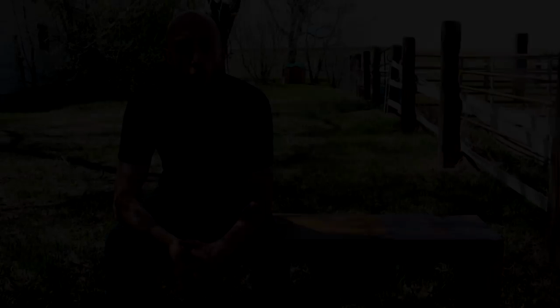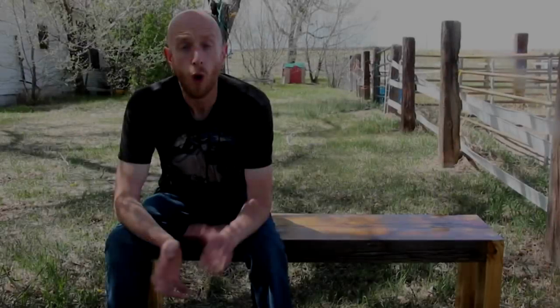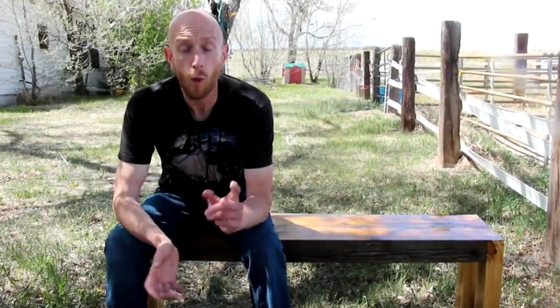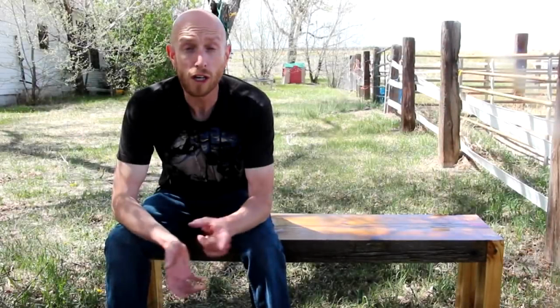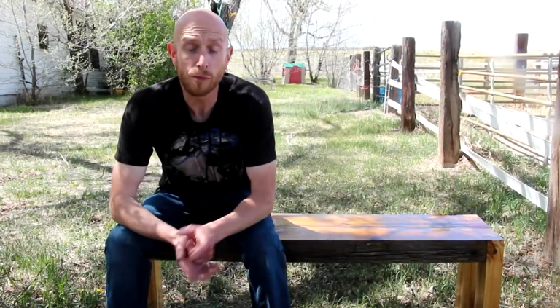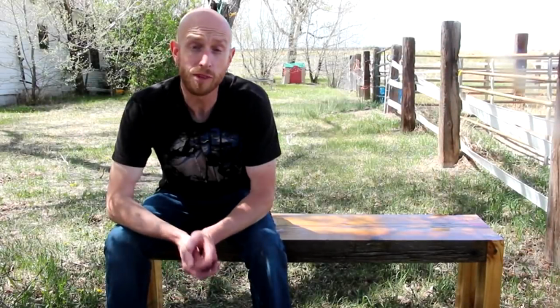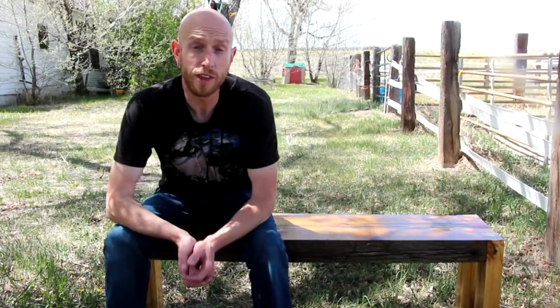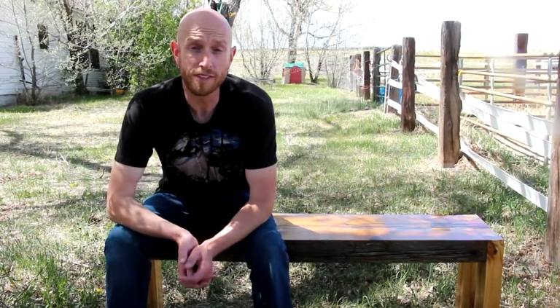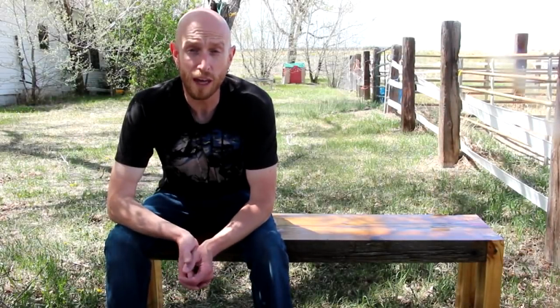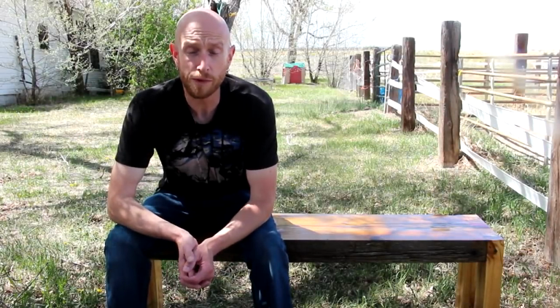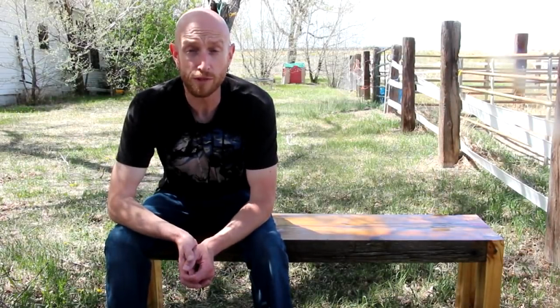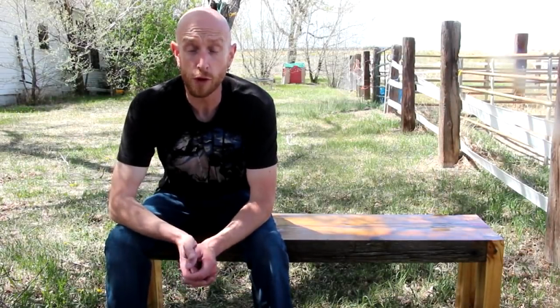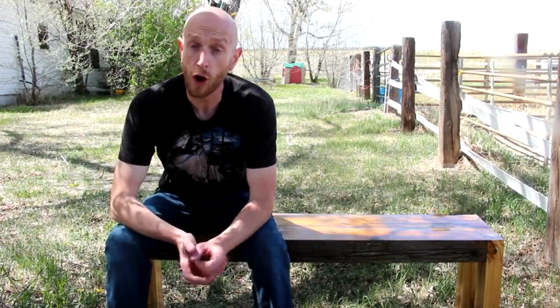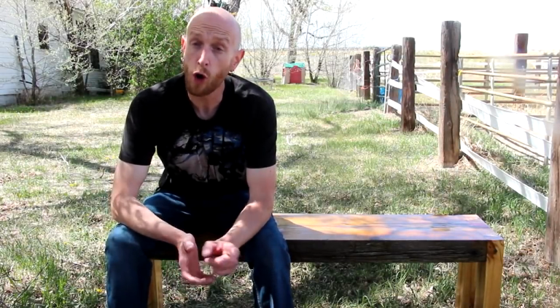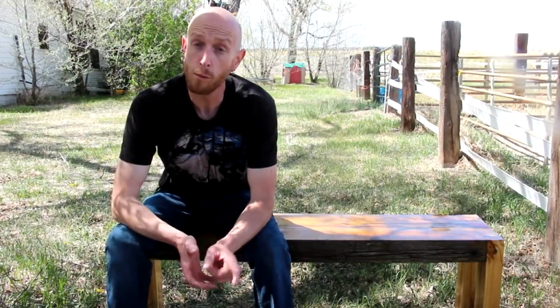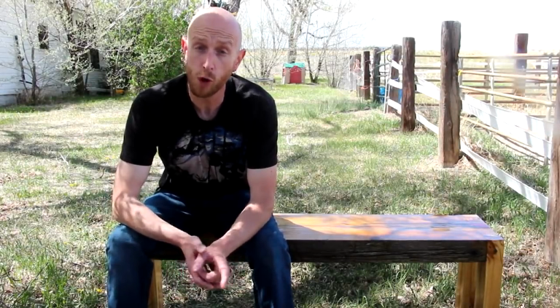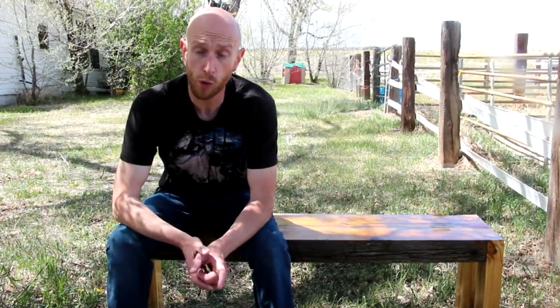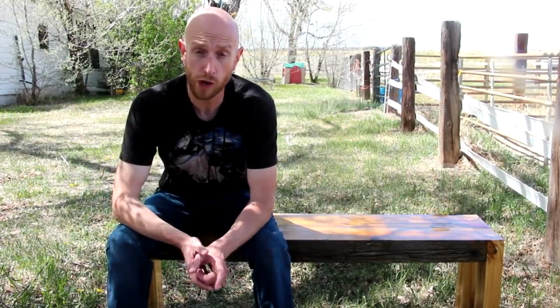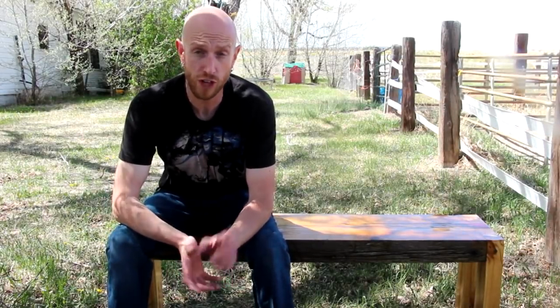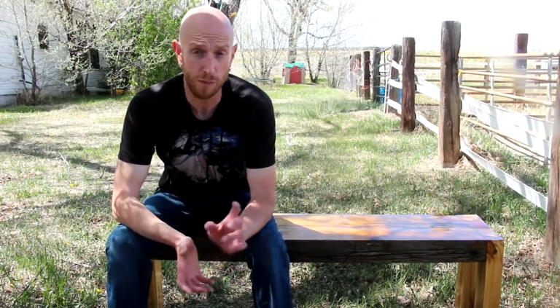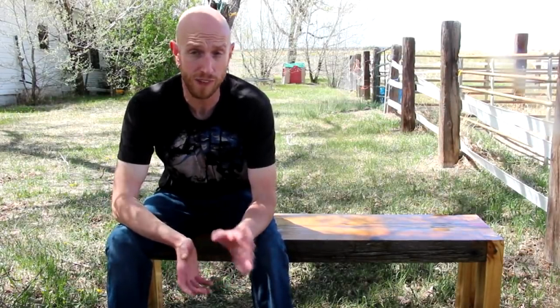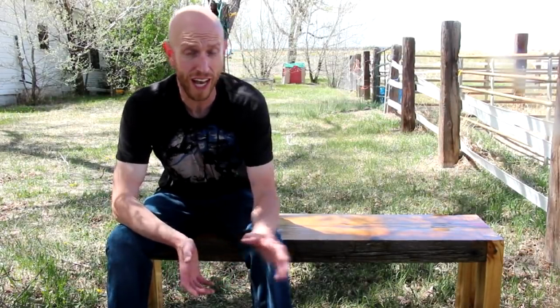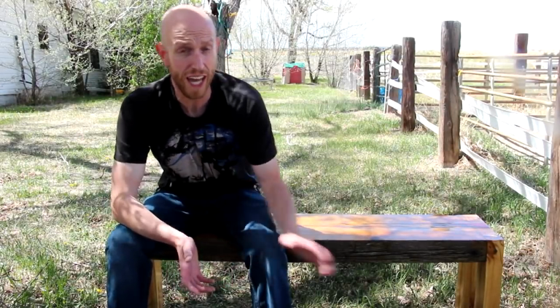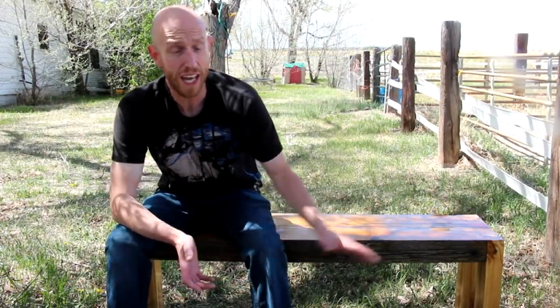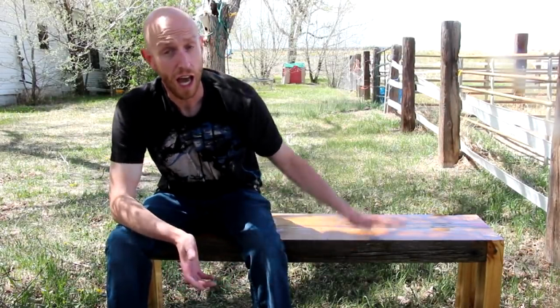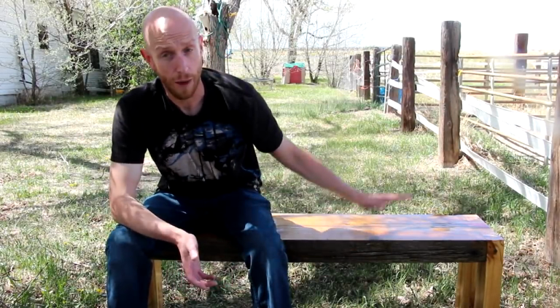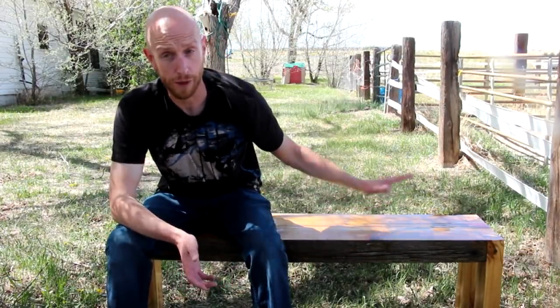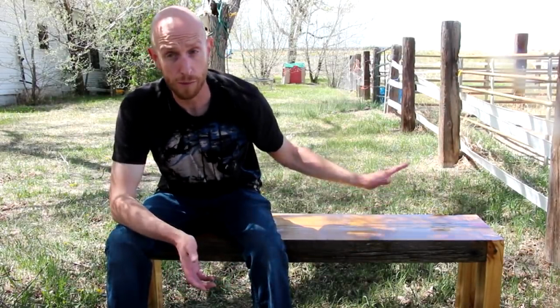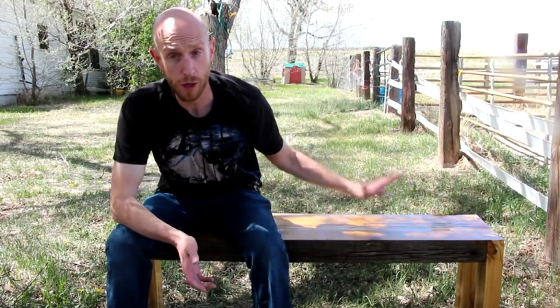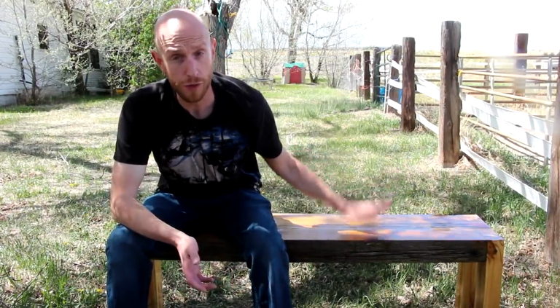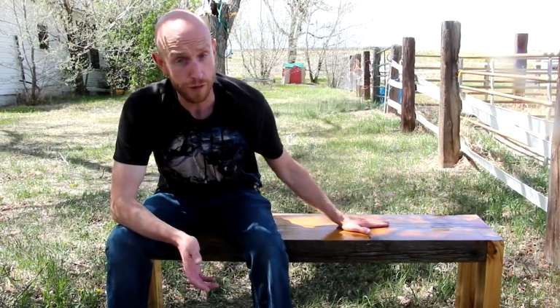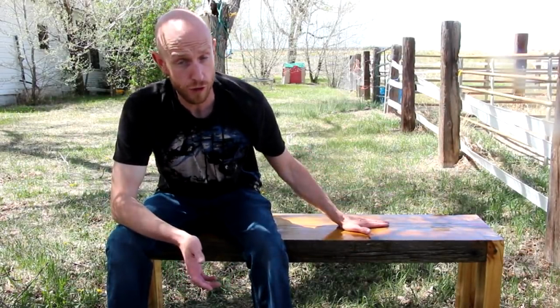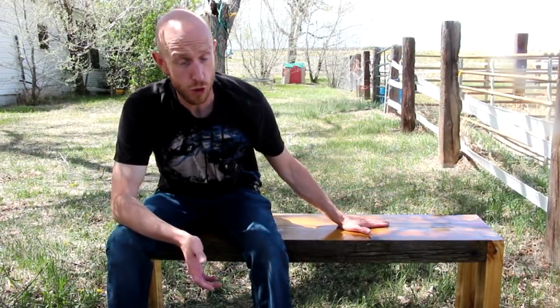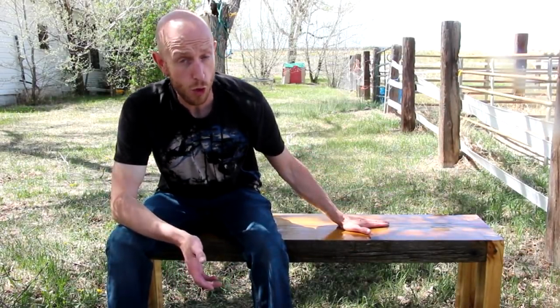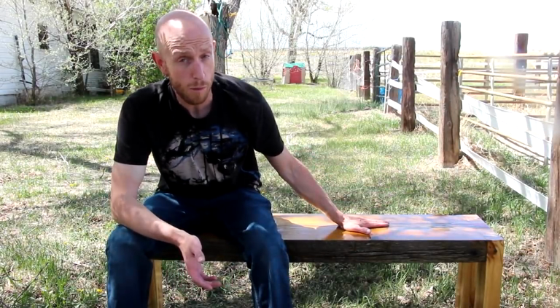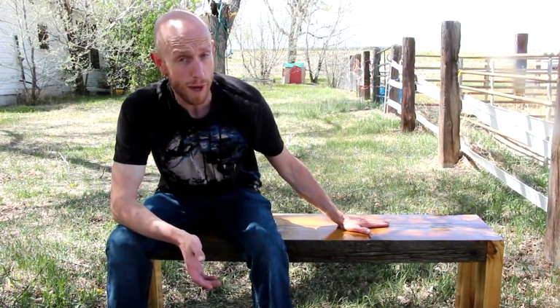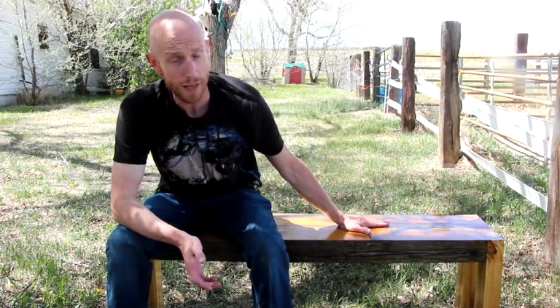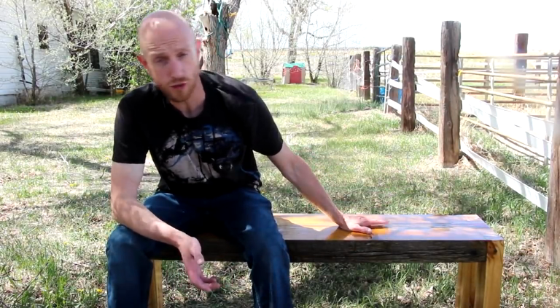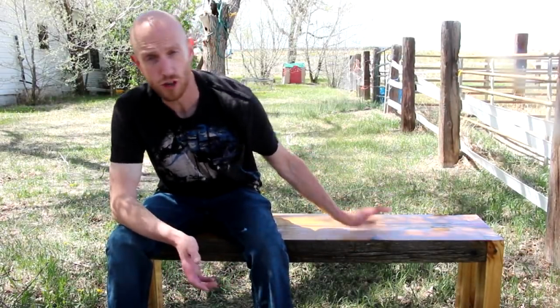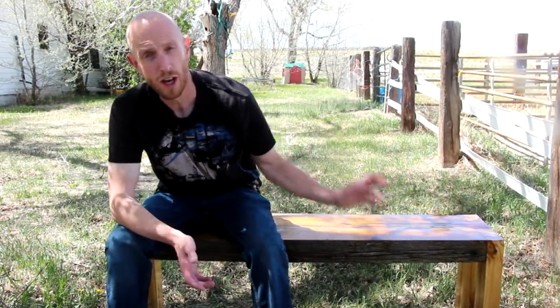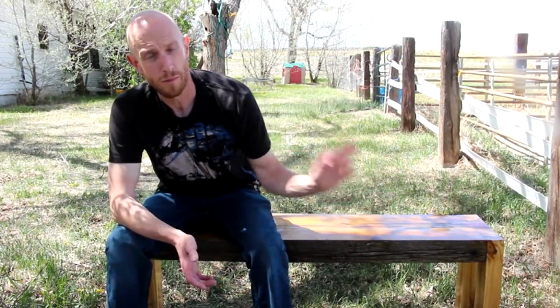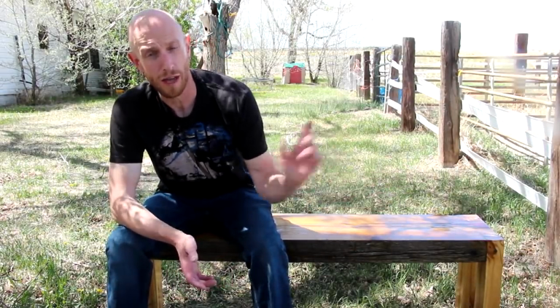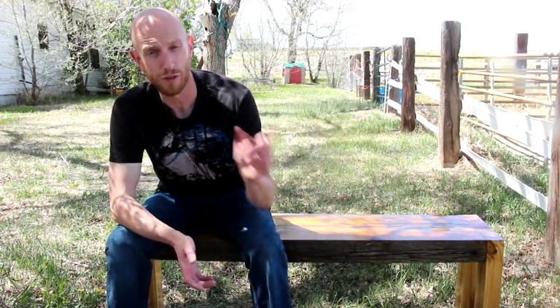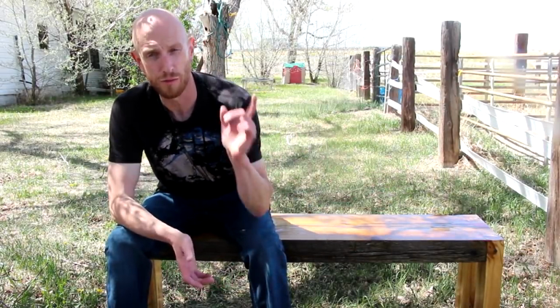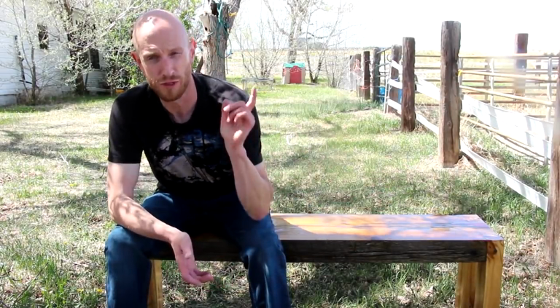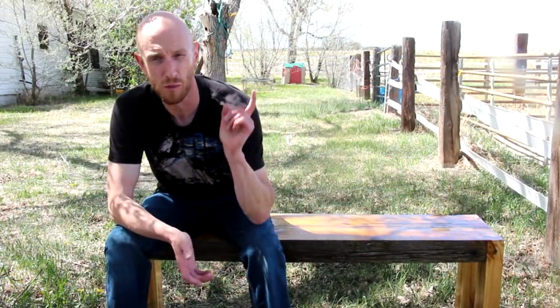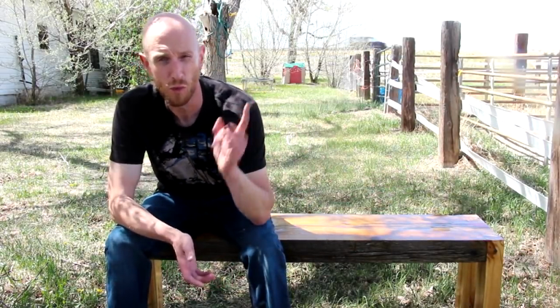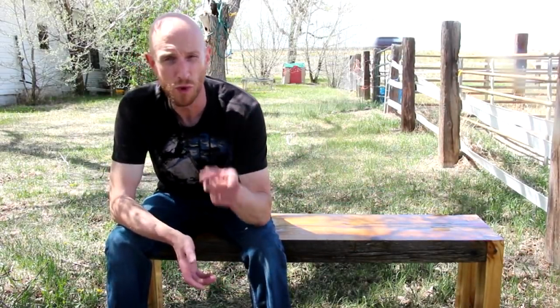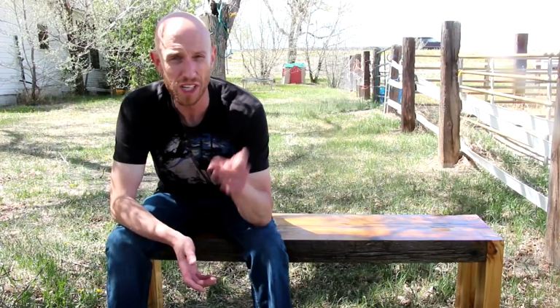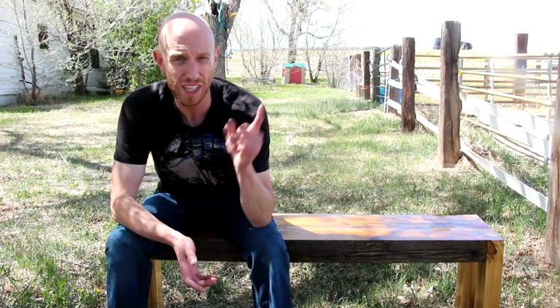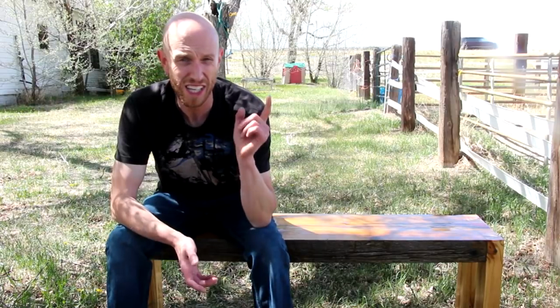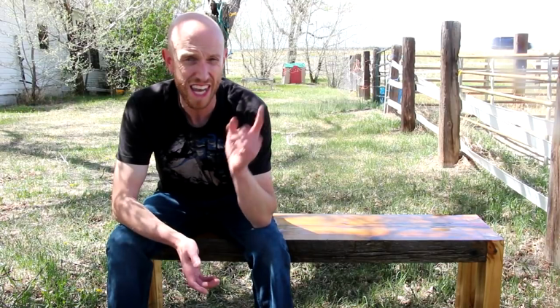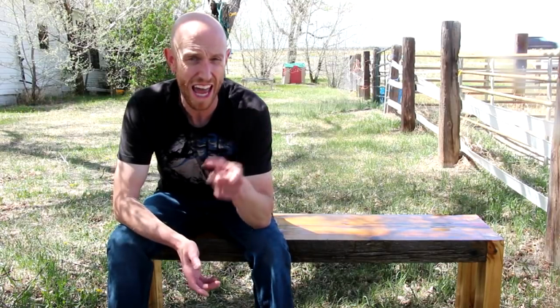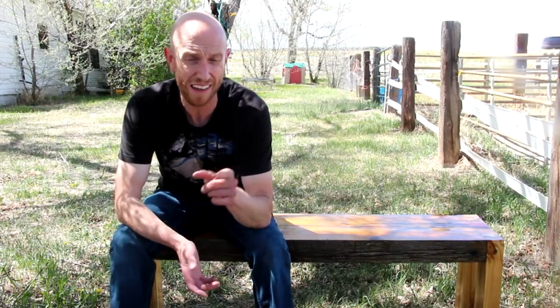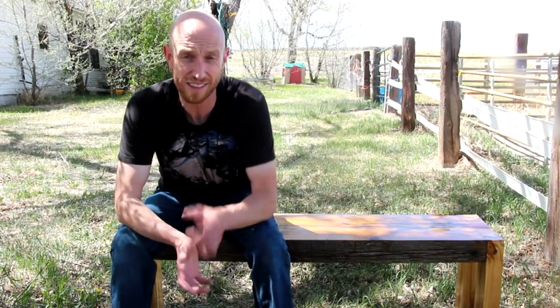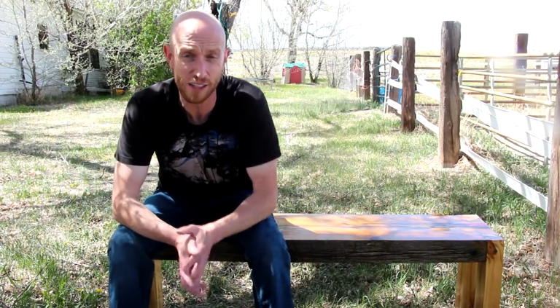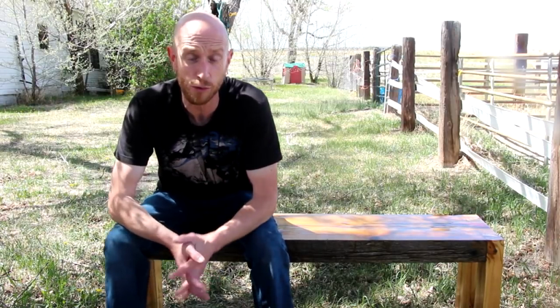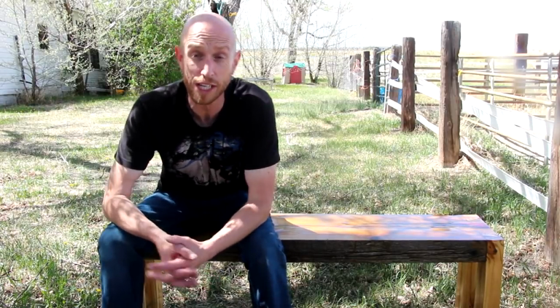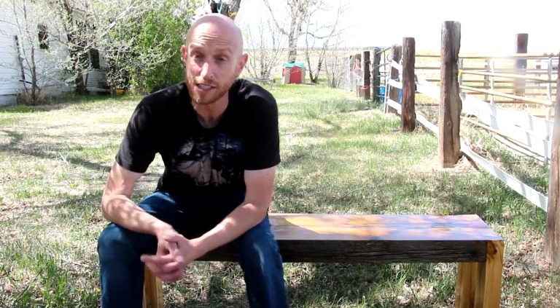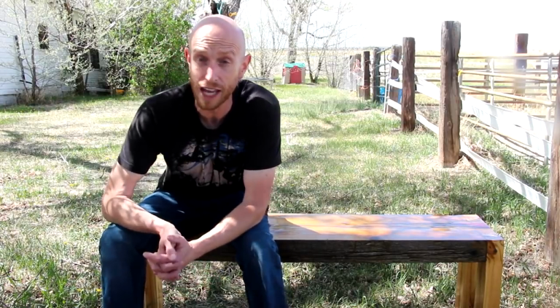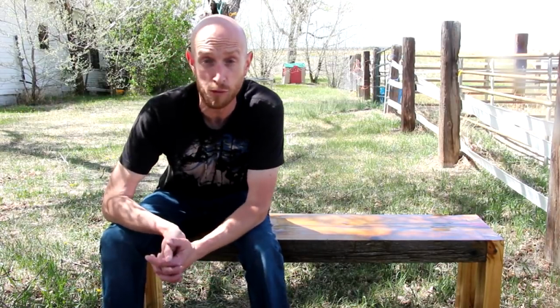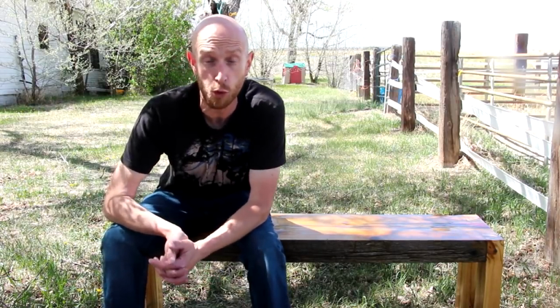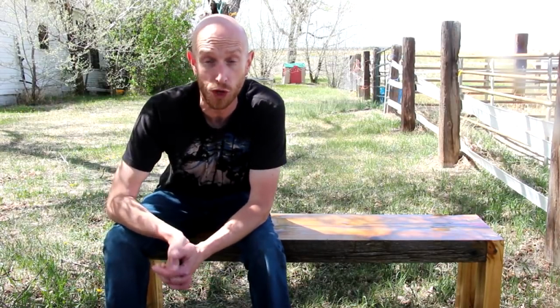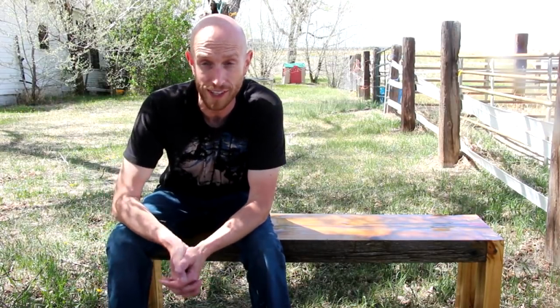Welcome to this episode of Home Built Workshop. Today, I'm going to build this cool bench made from some really nasty reclaimed wood.